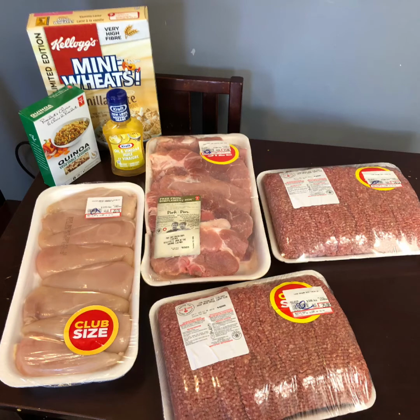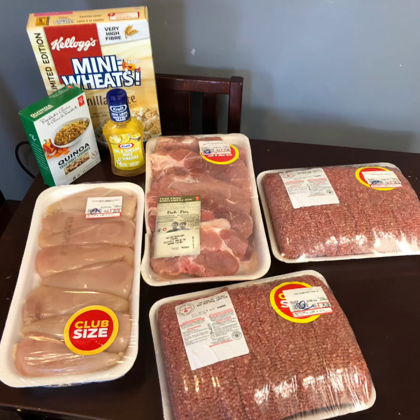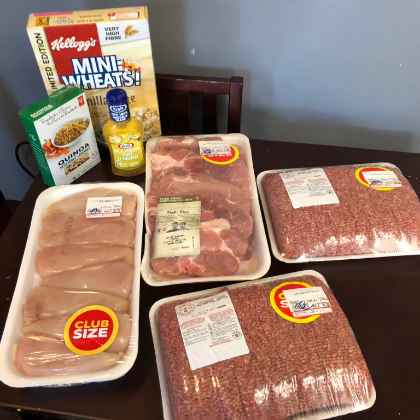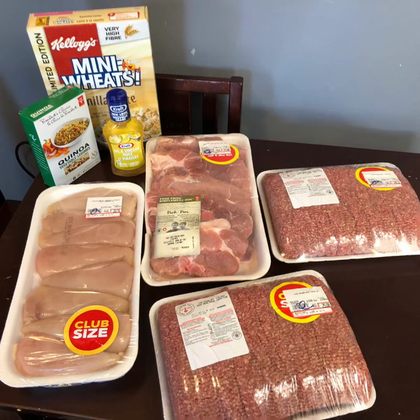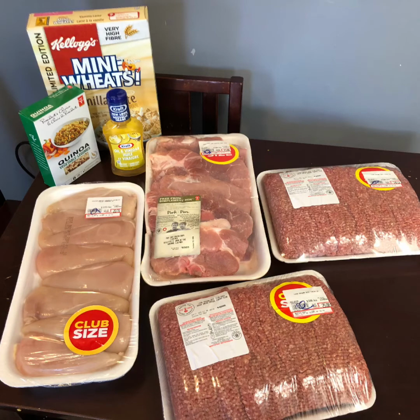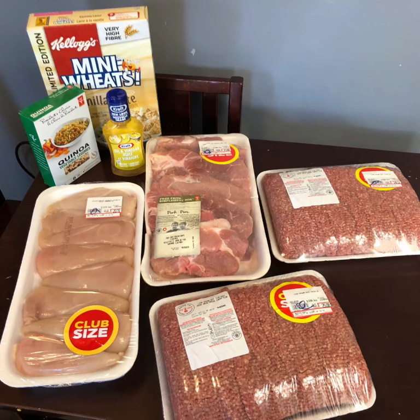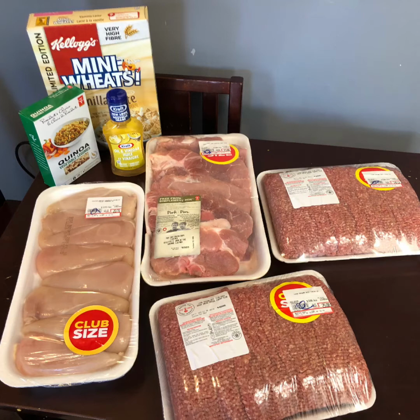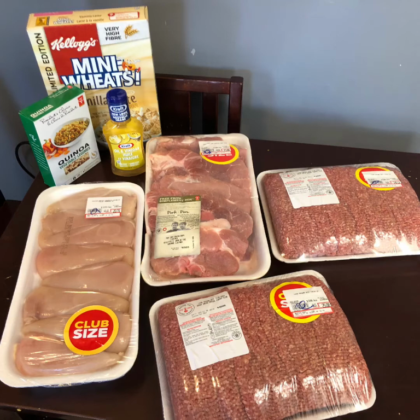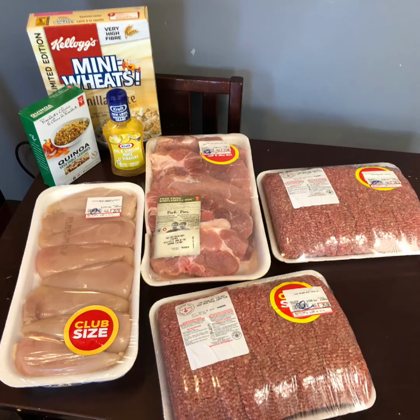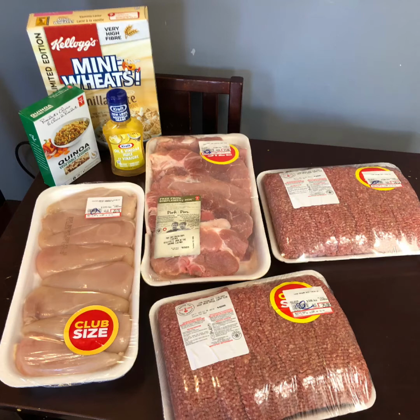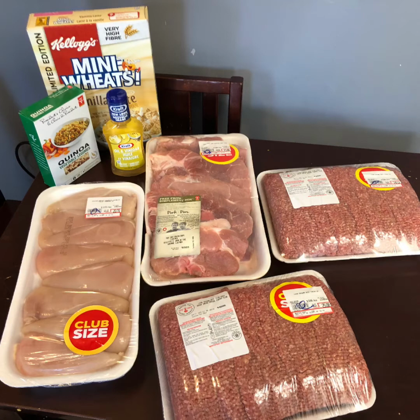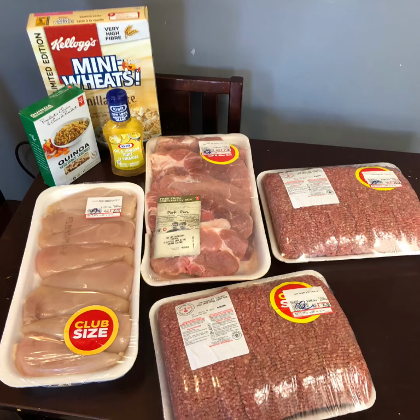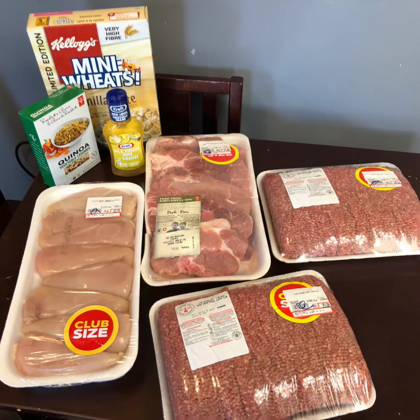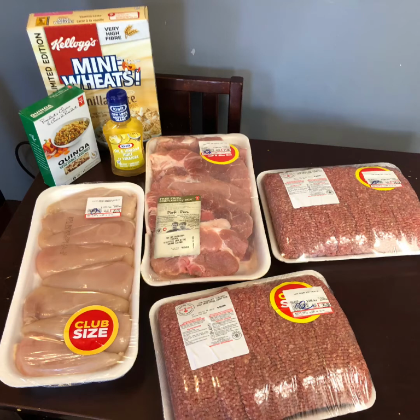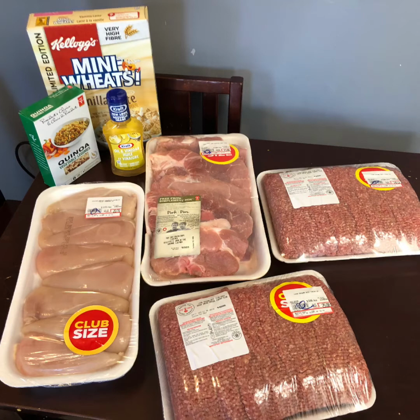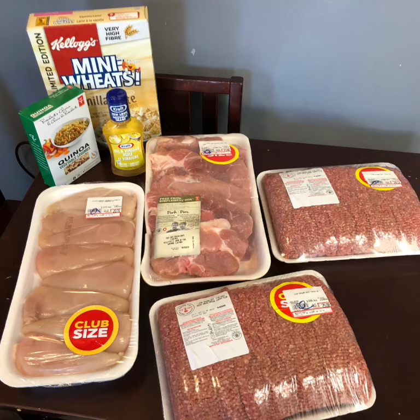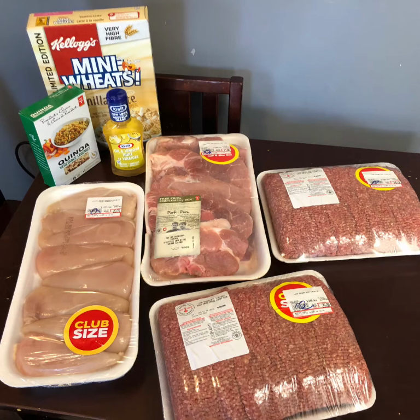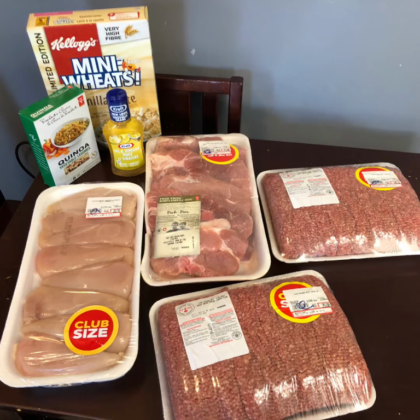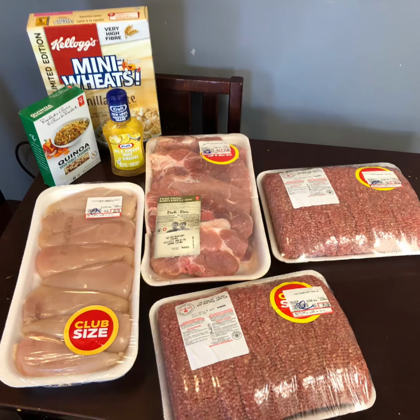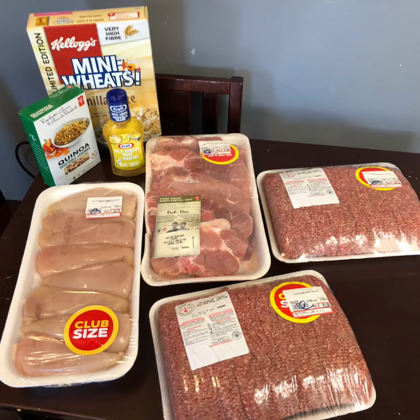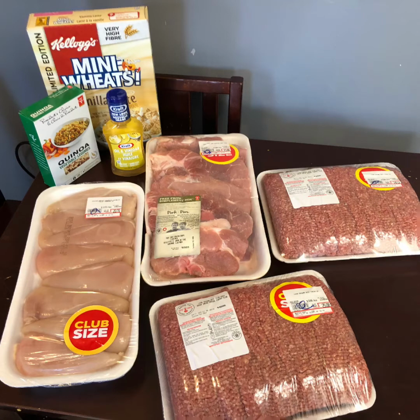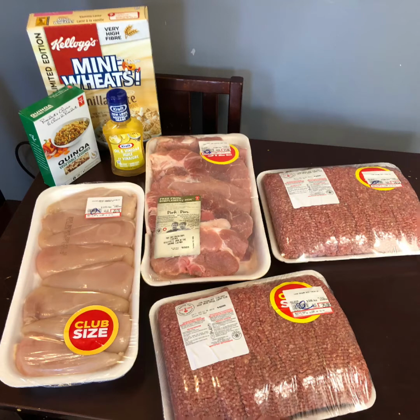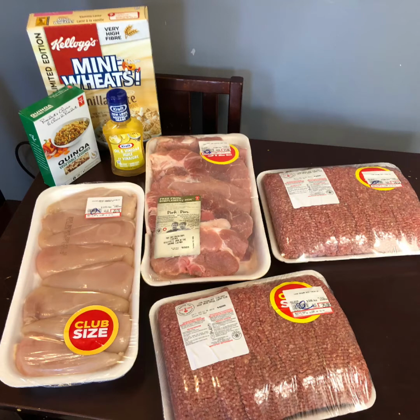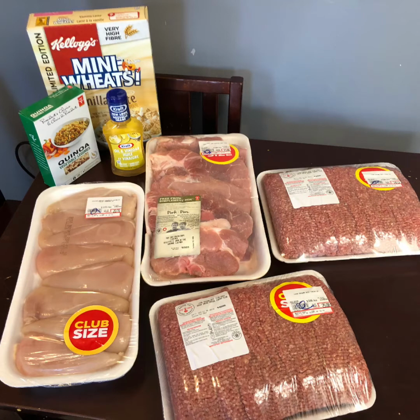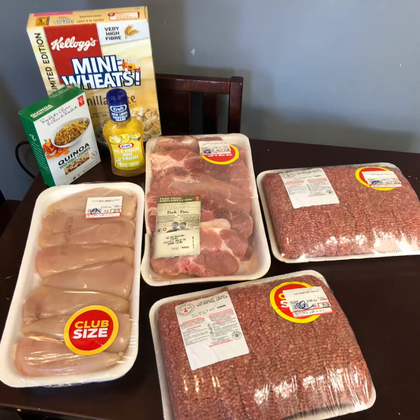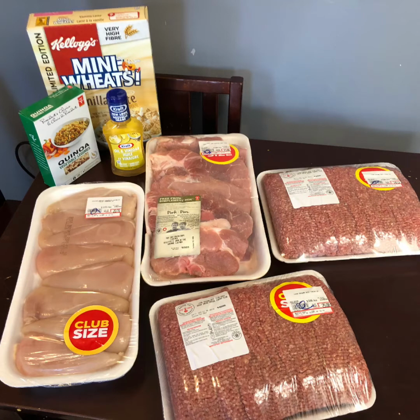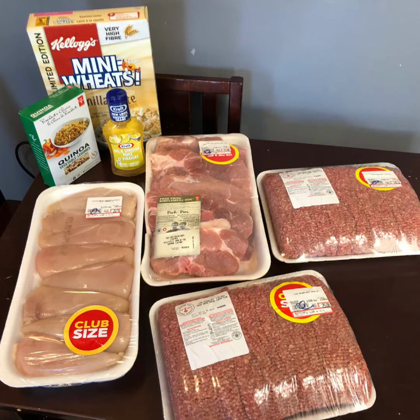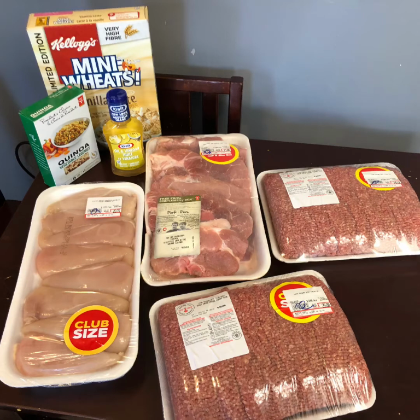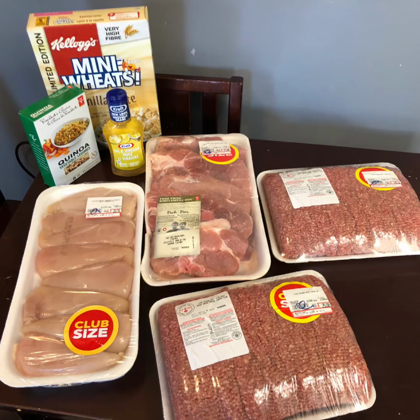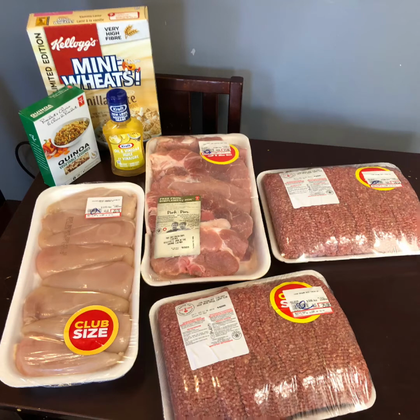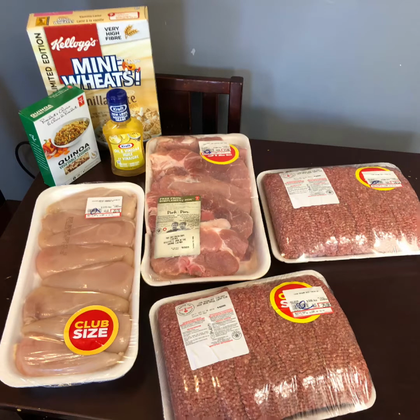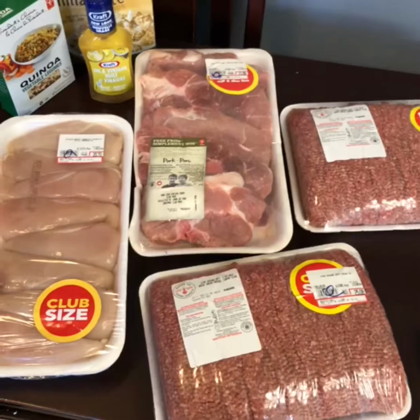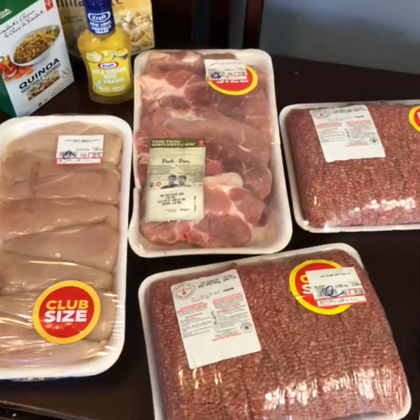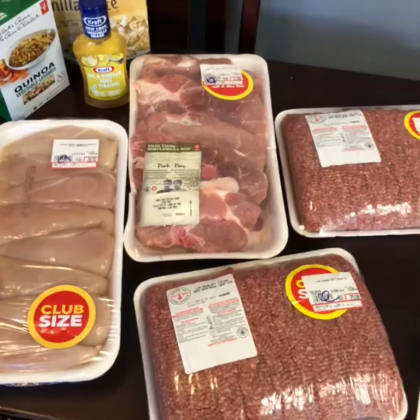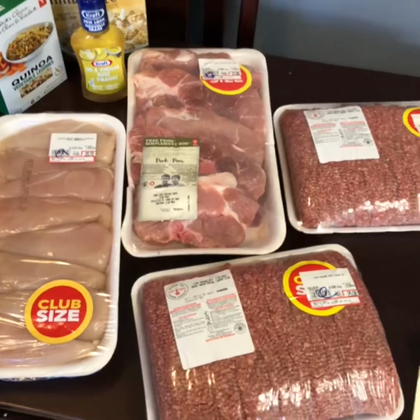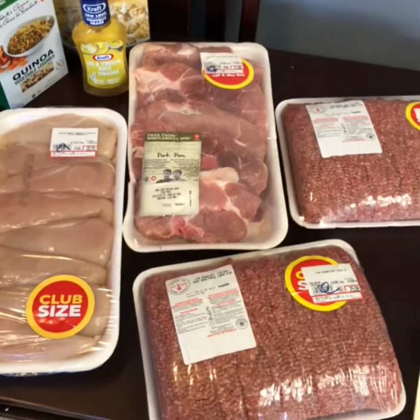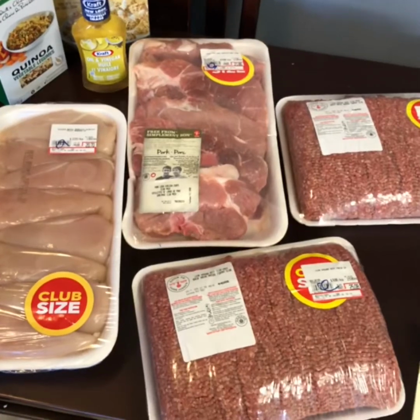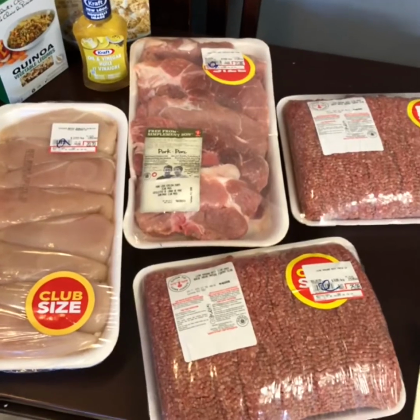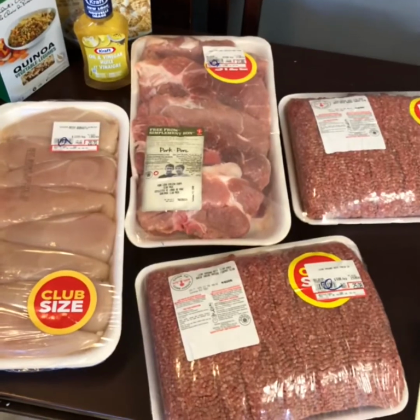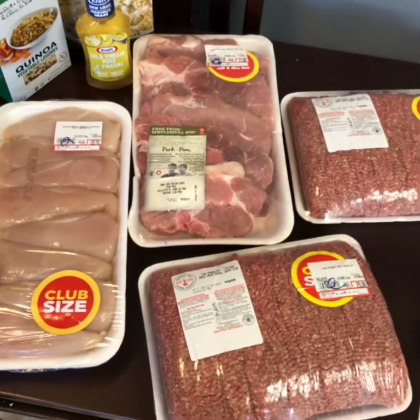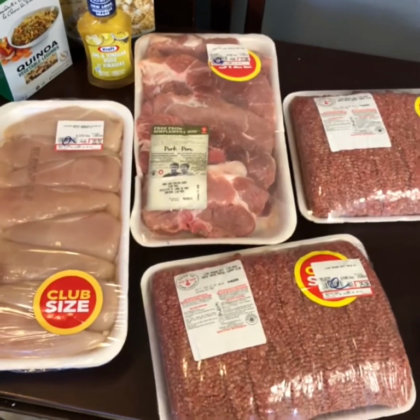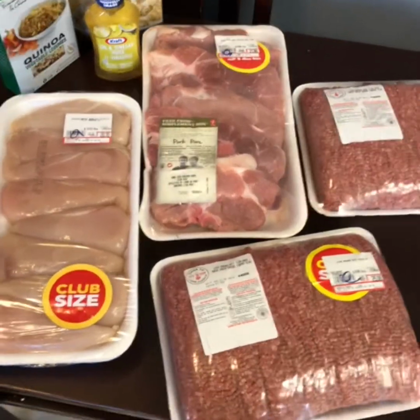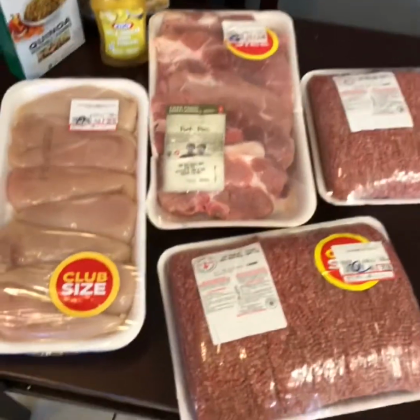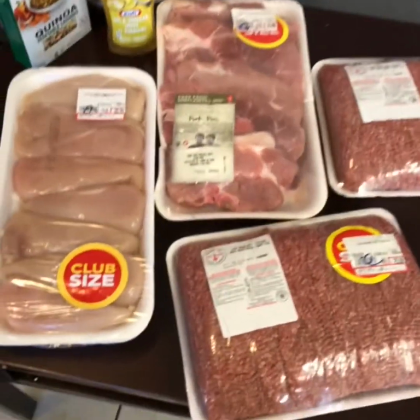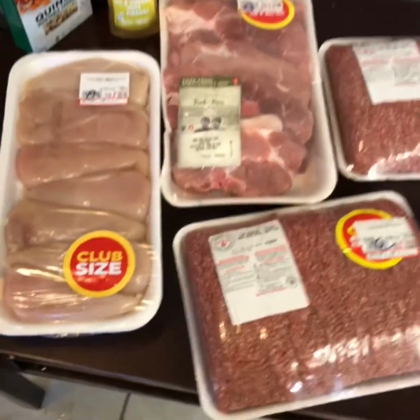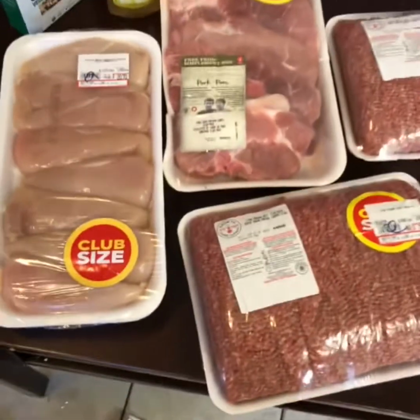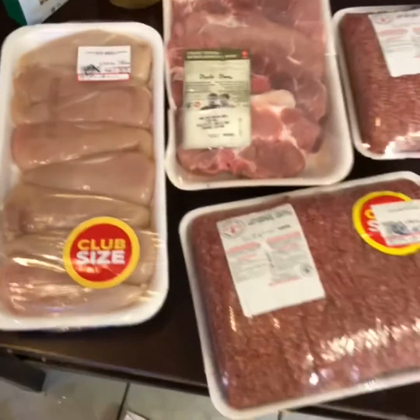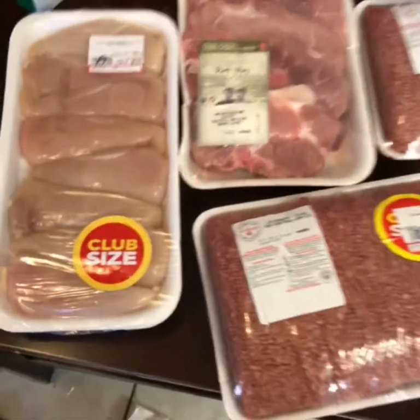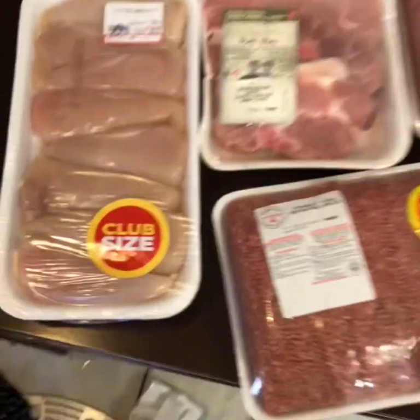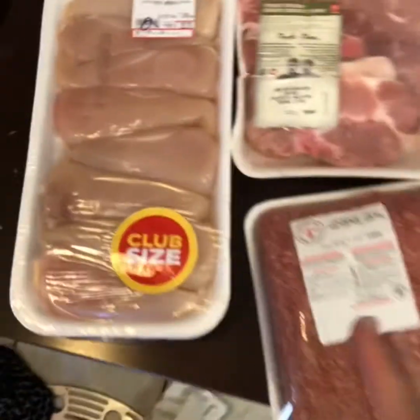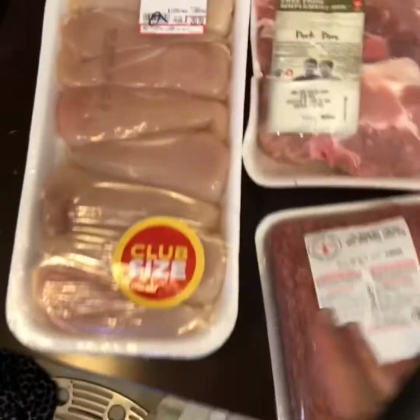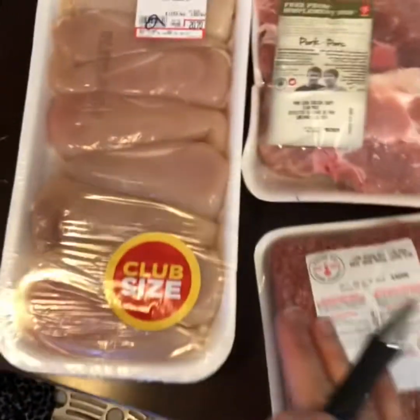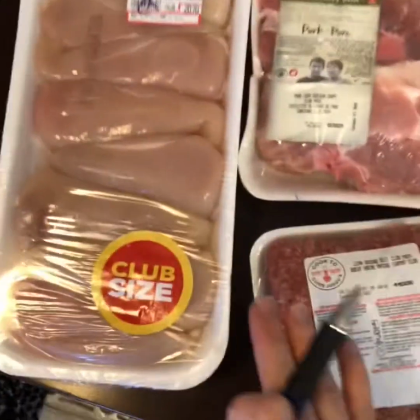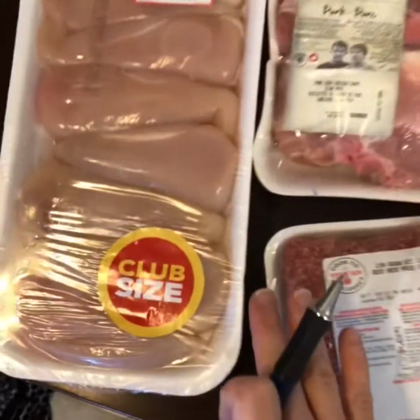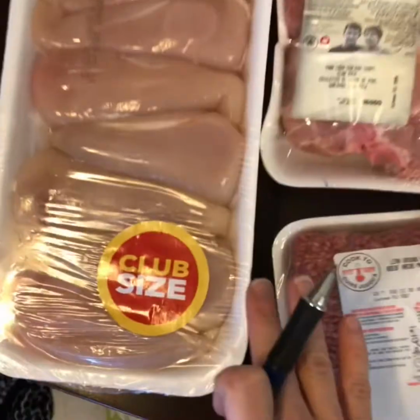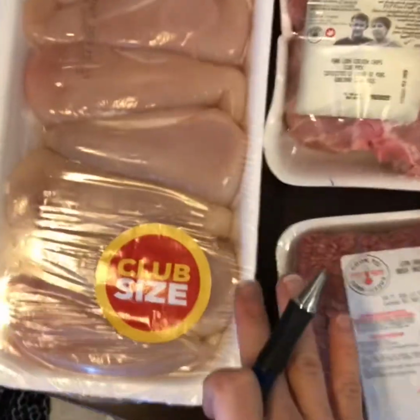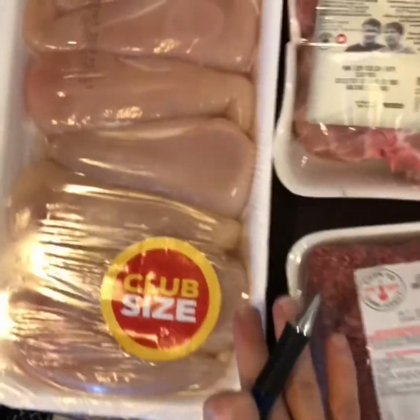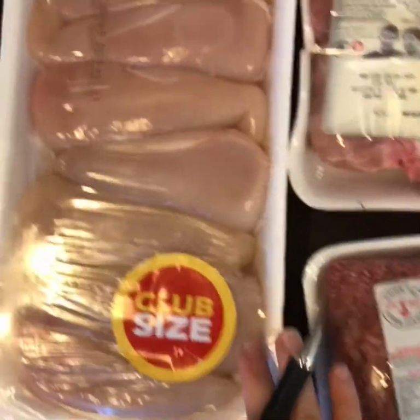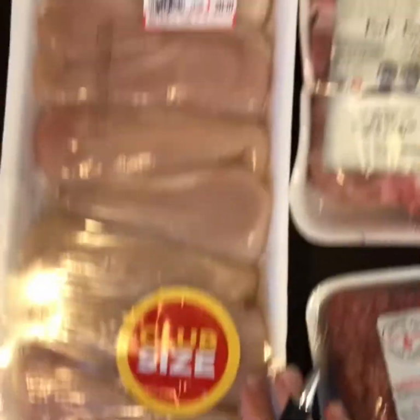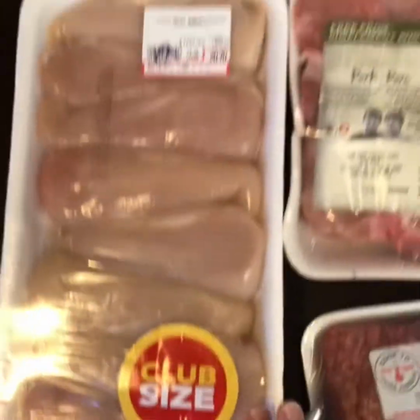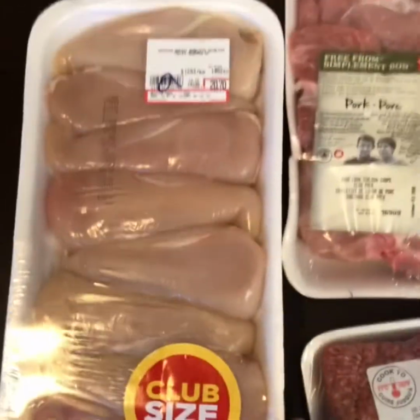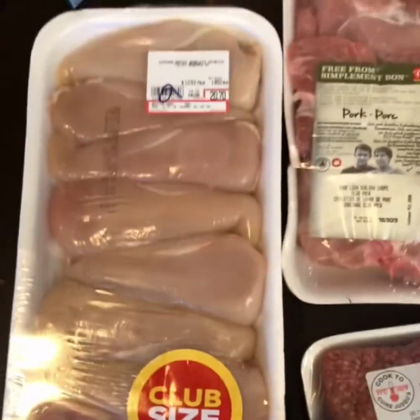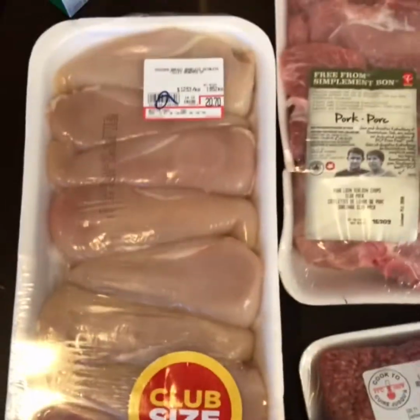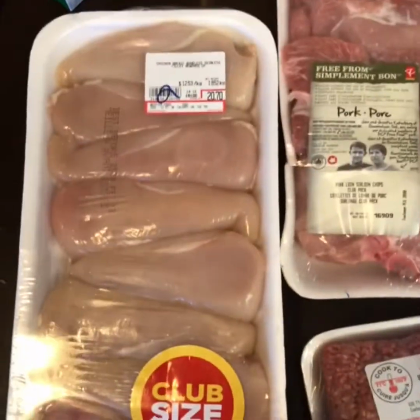If you have Flash Food available to you, you're really missing out if you're not taking advantage of these deals. Here's just a little rundown.